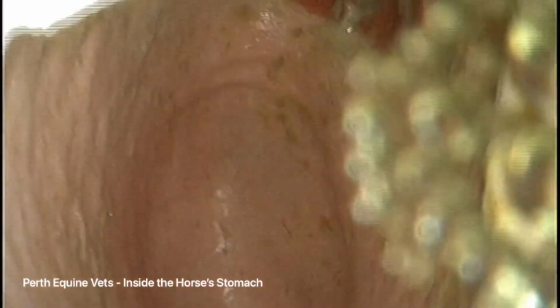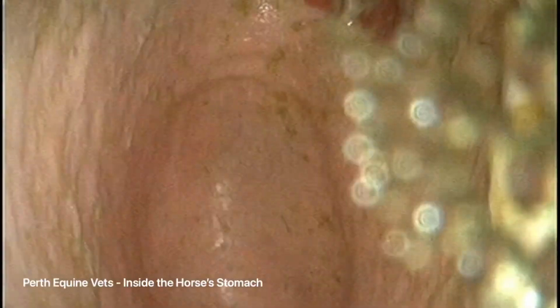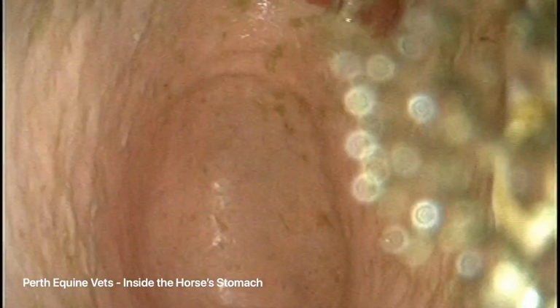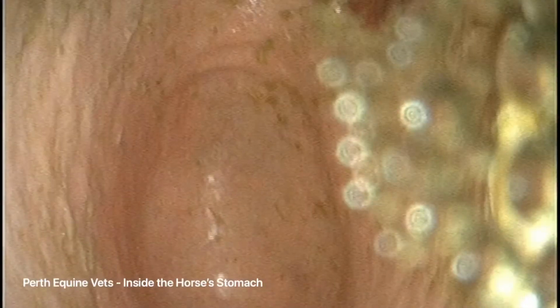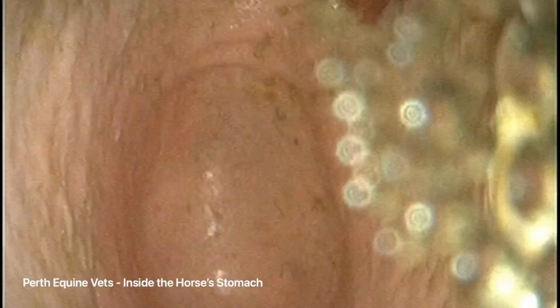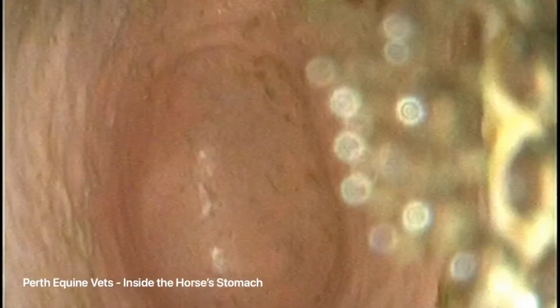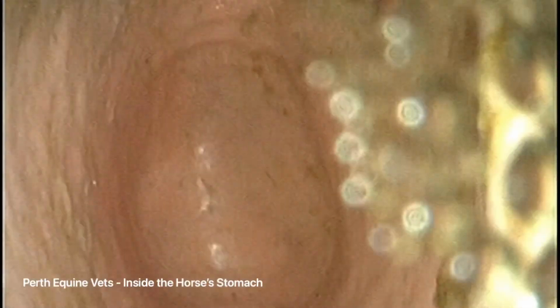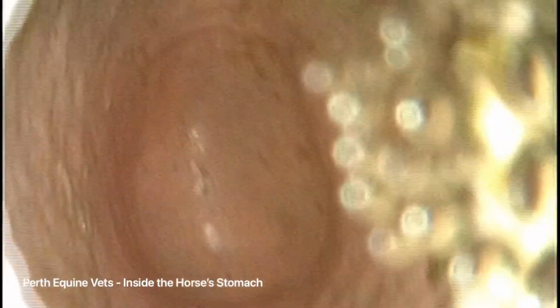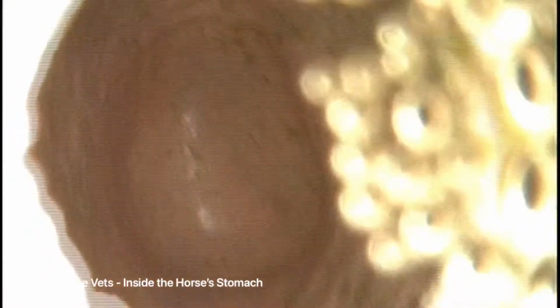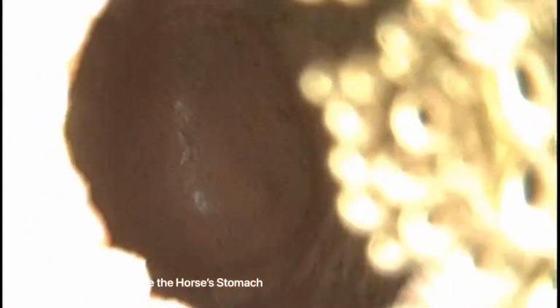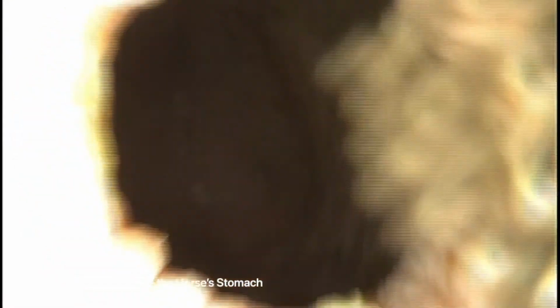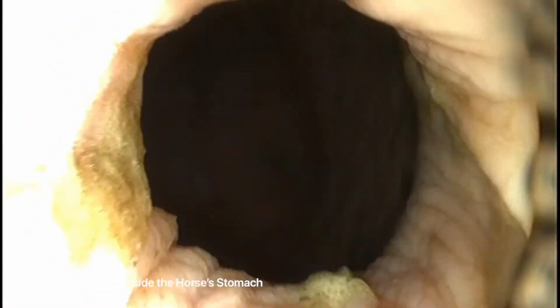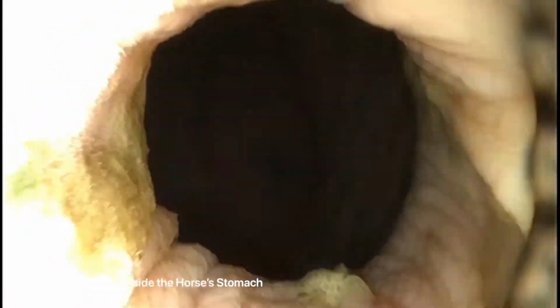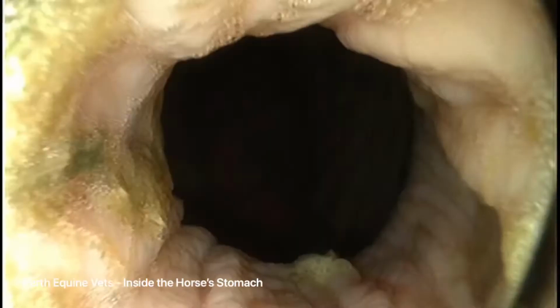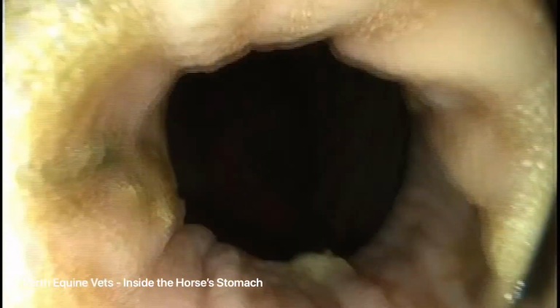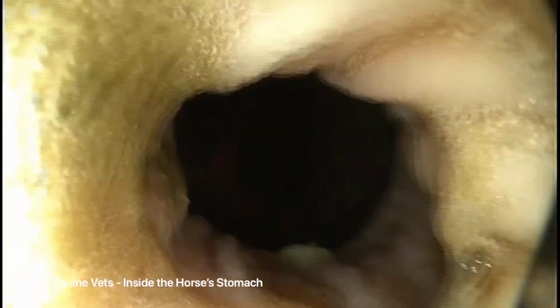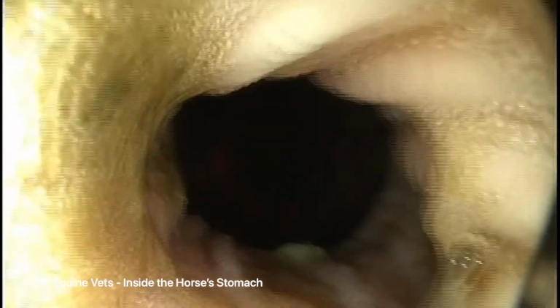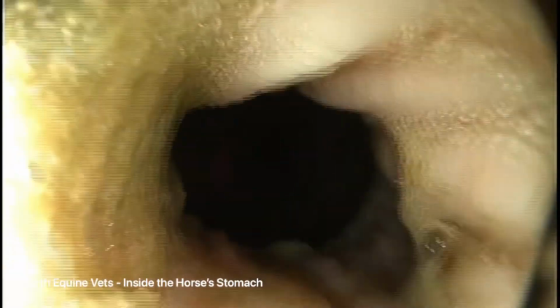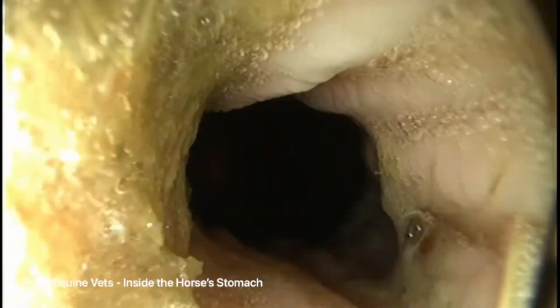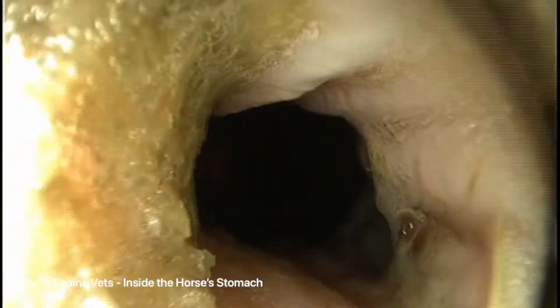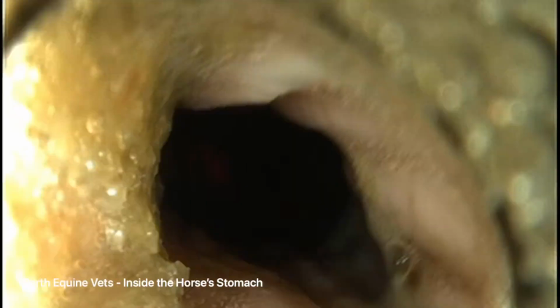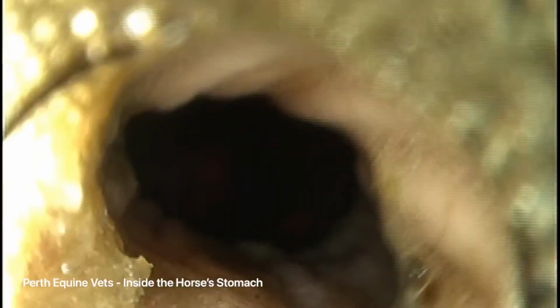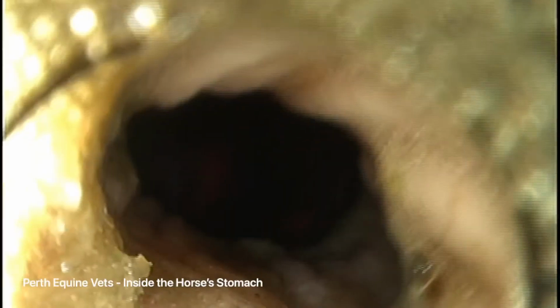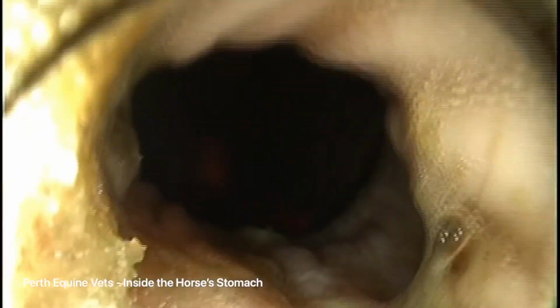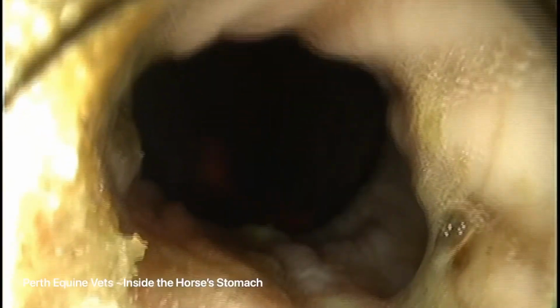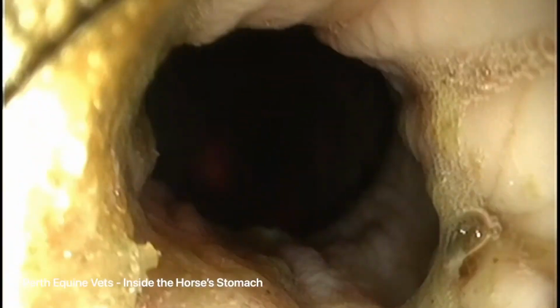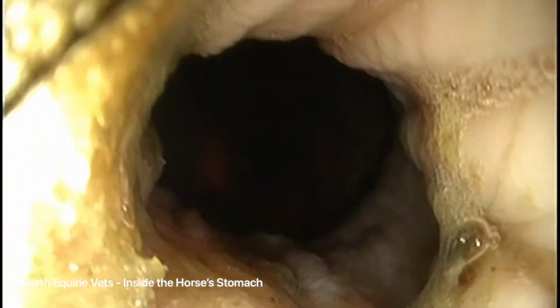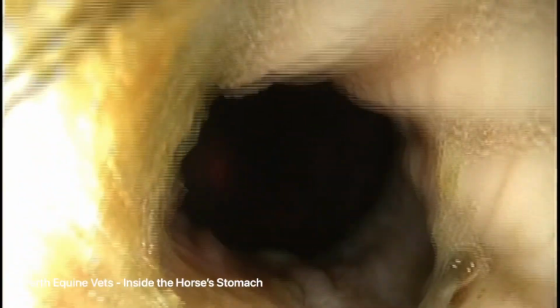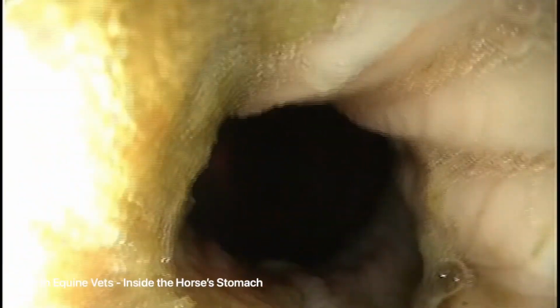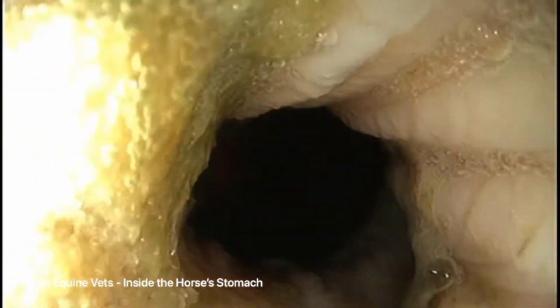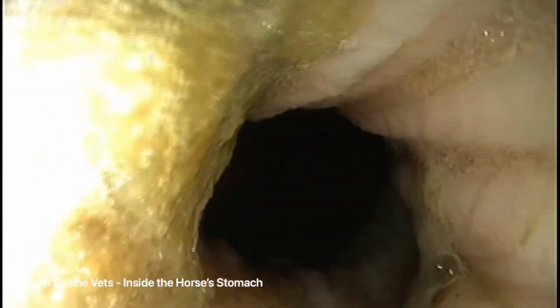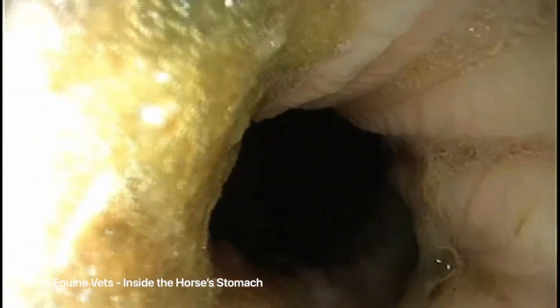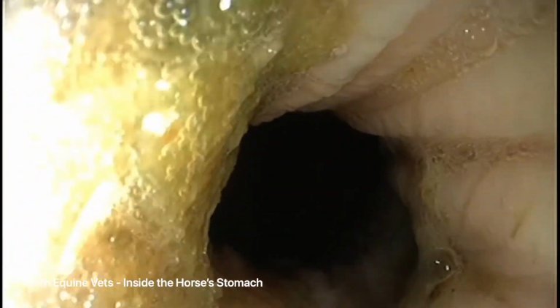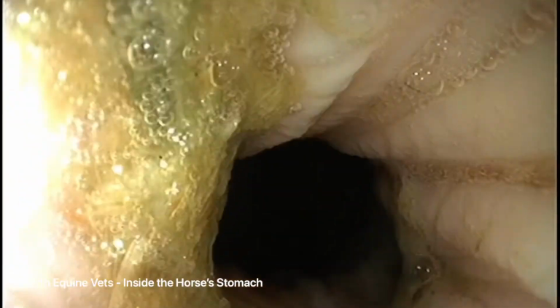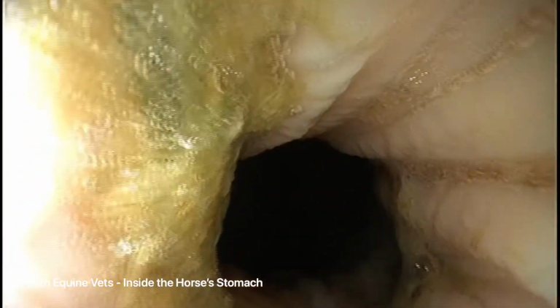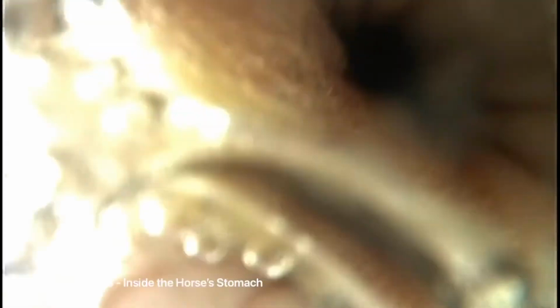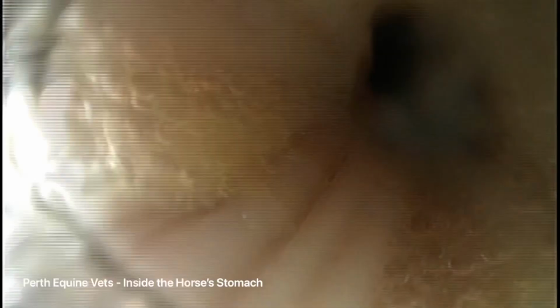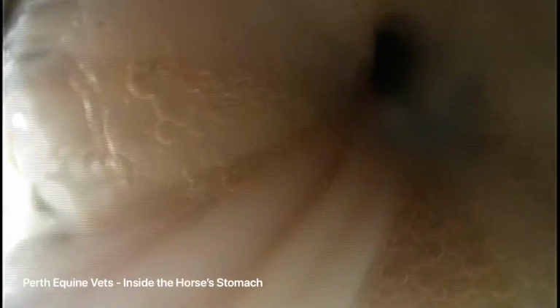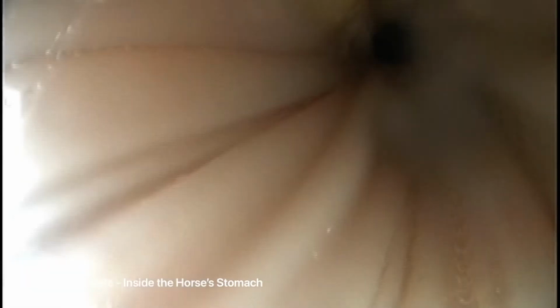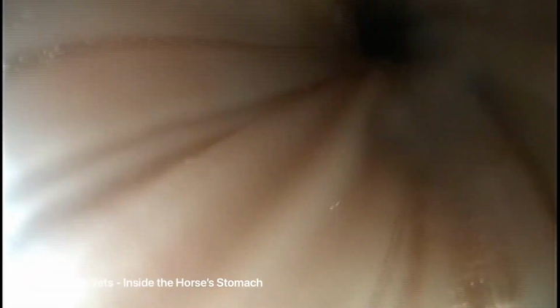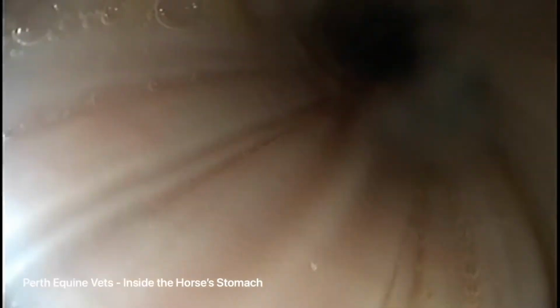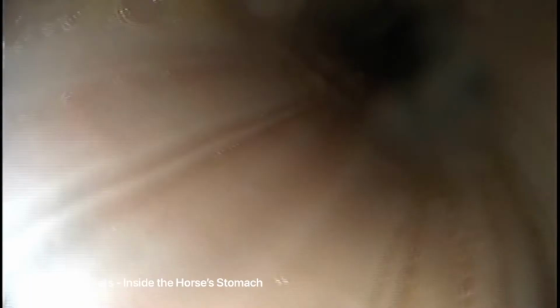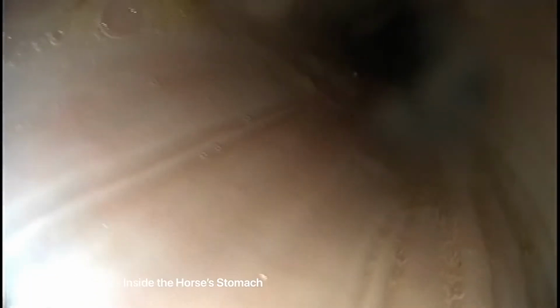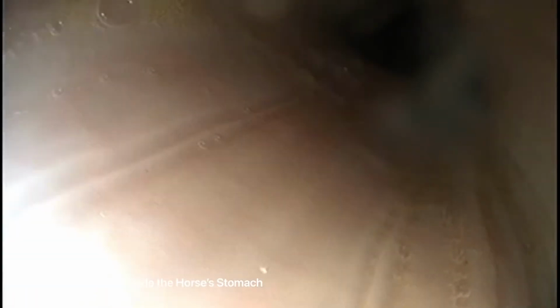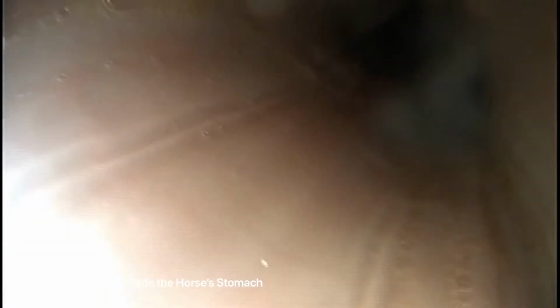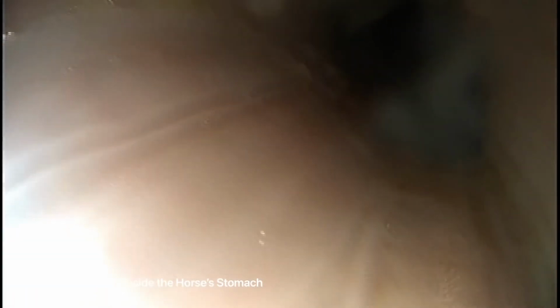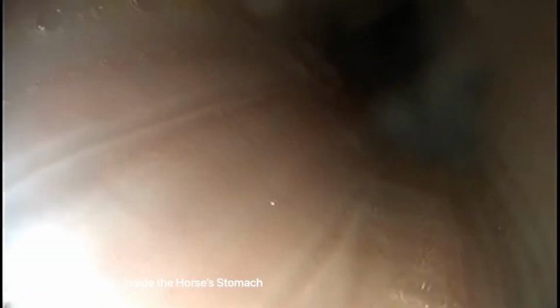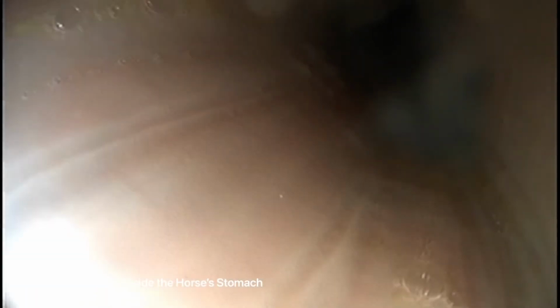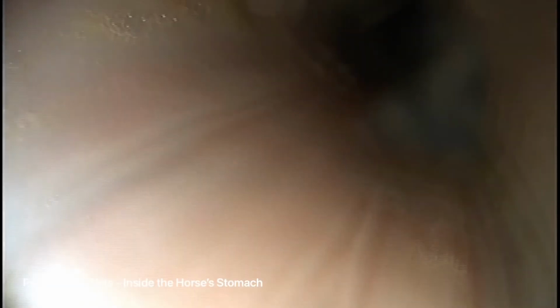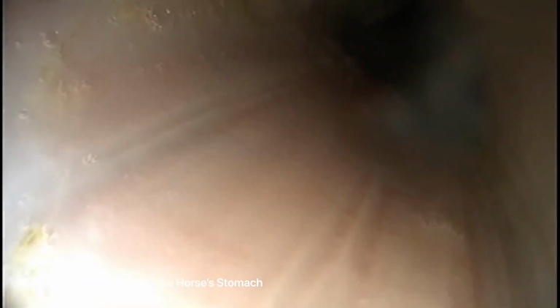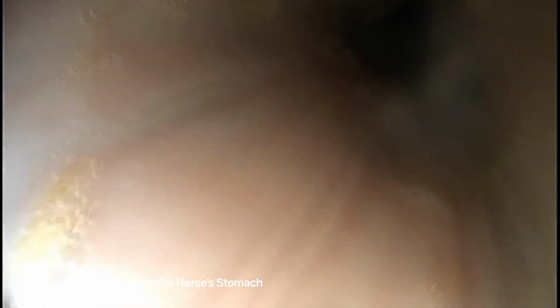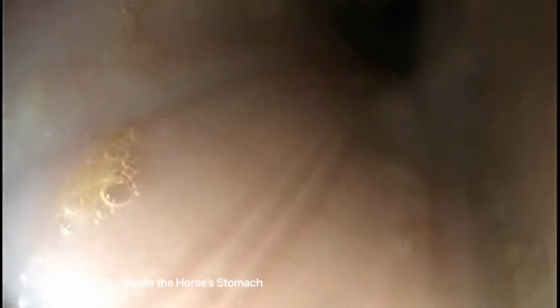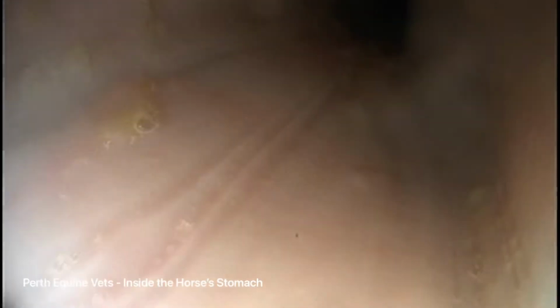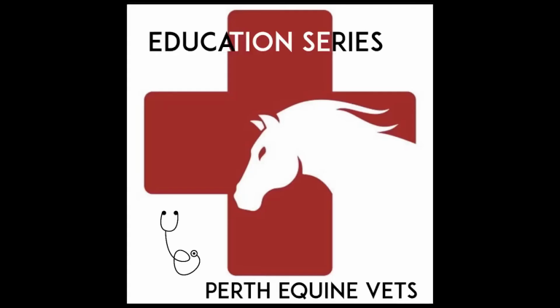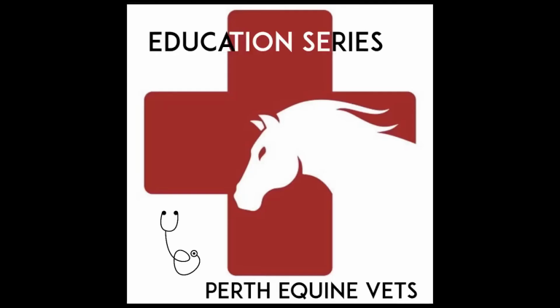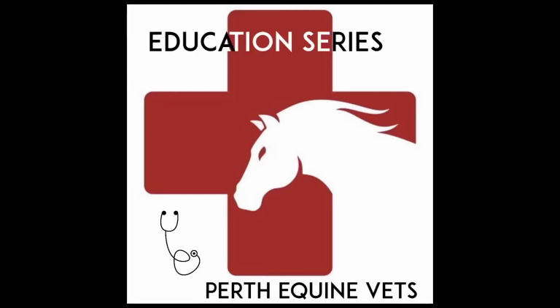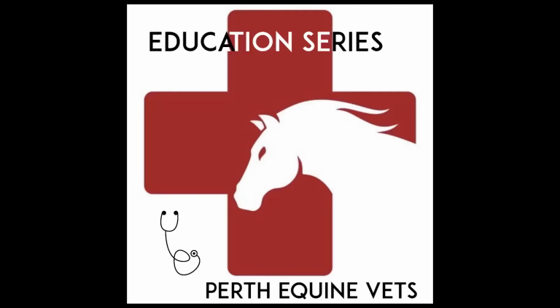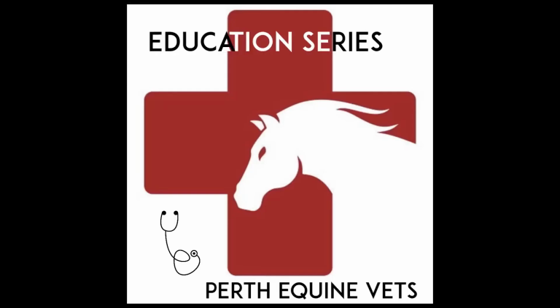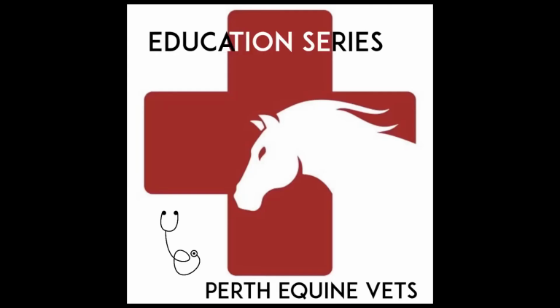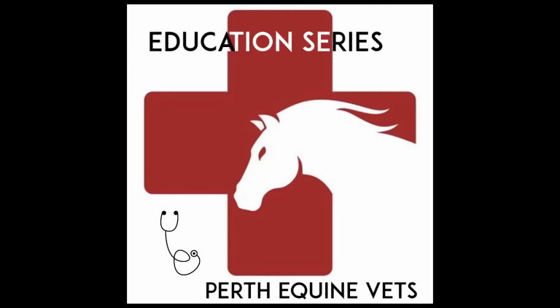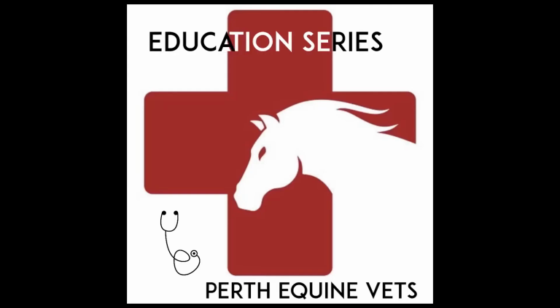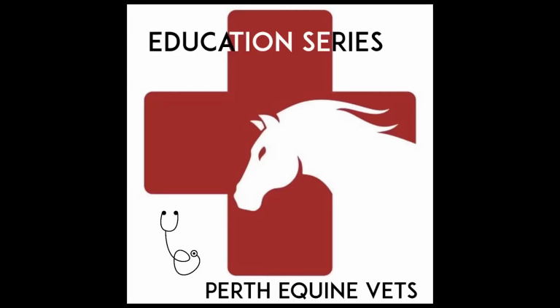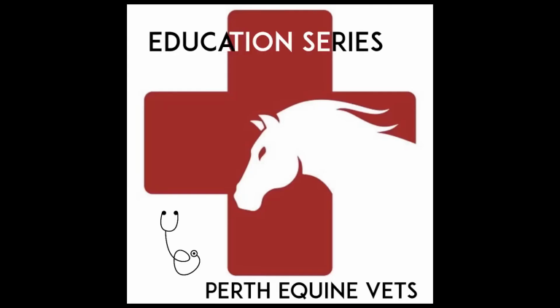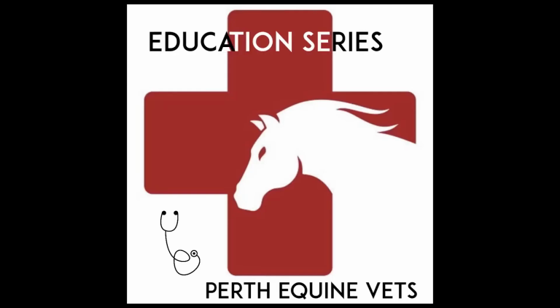We are now coming back out of the stomach into the oesophagus. Finally, now the horse can eat.